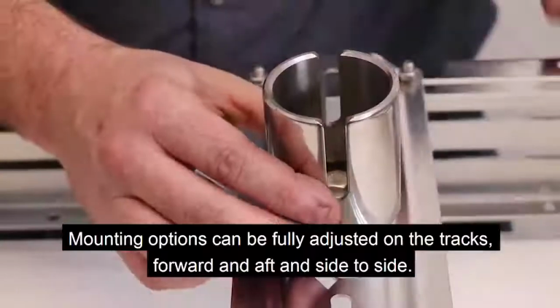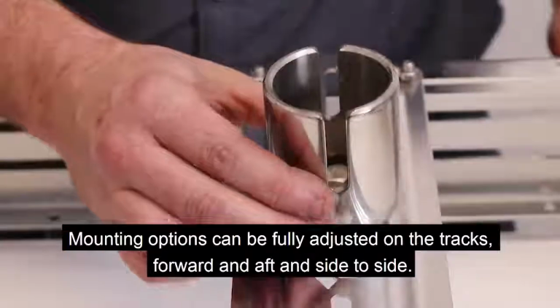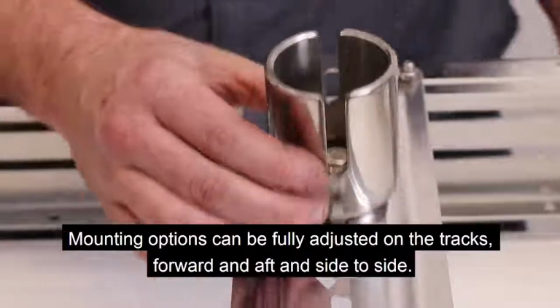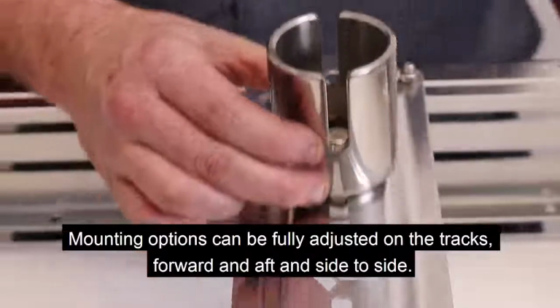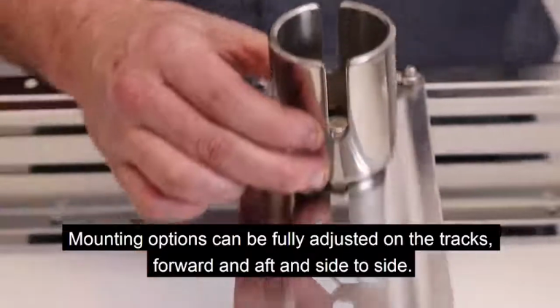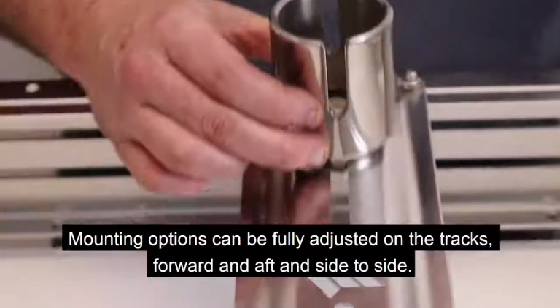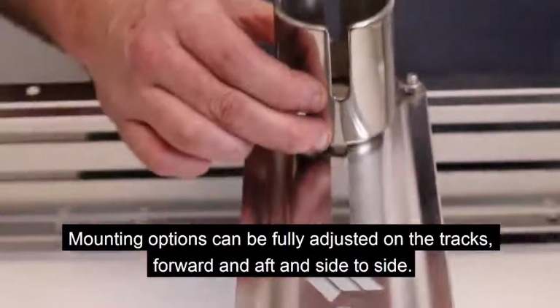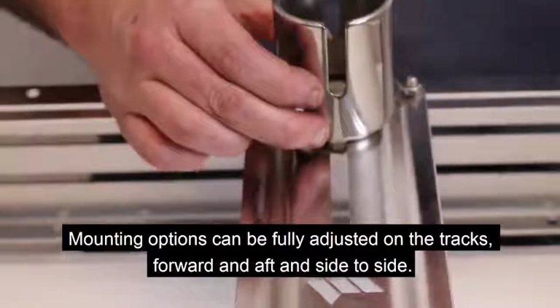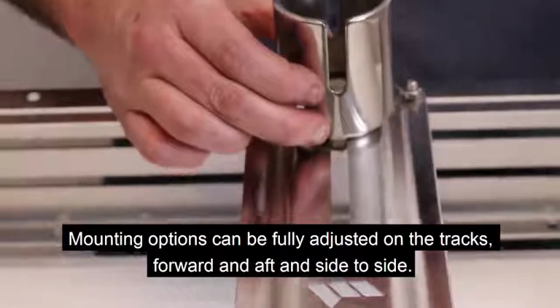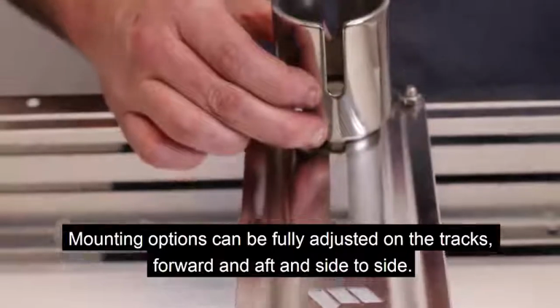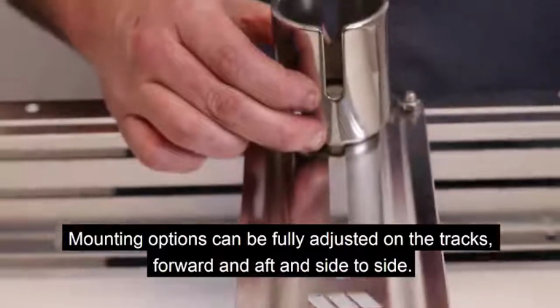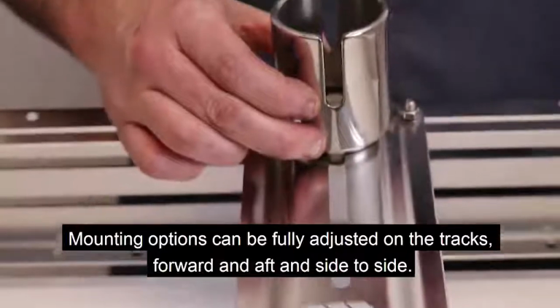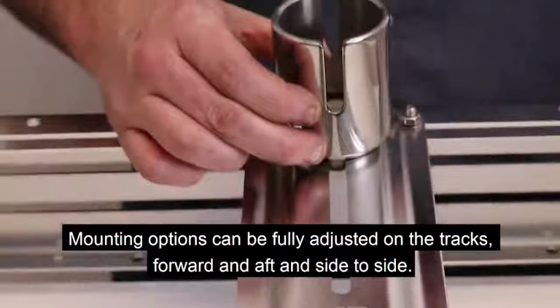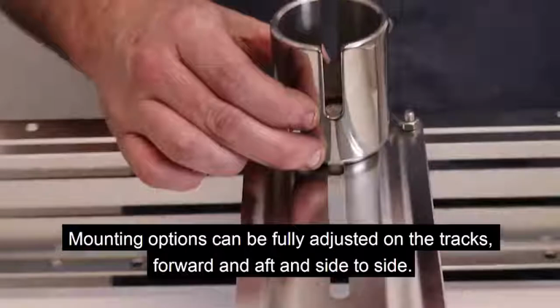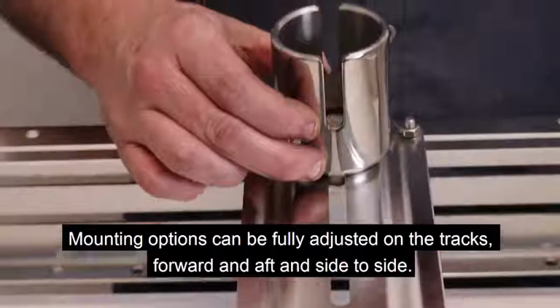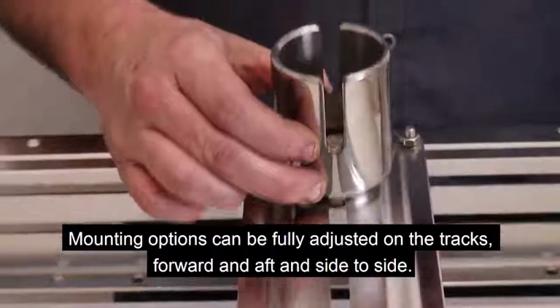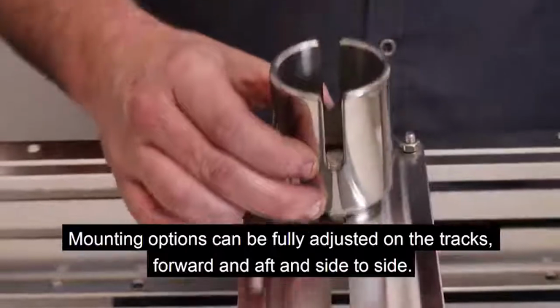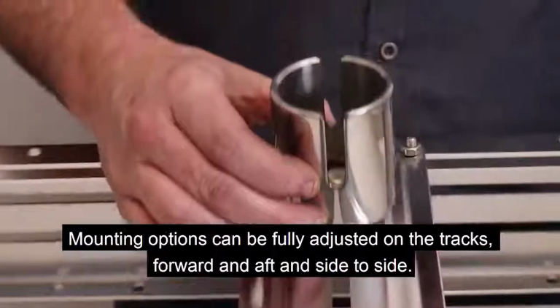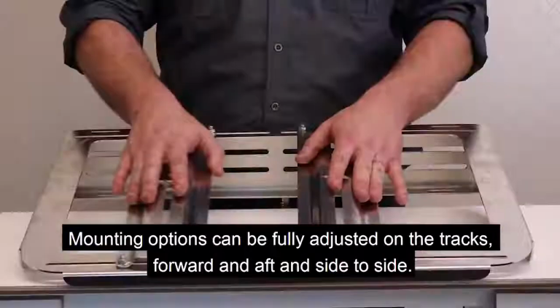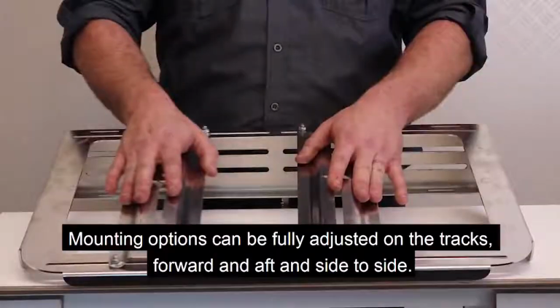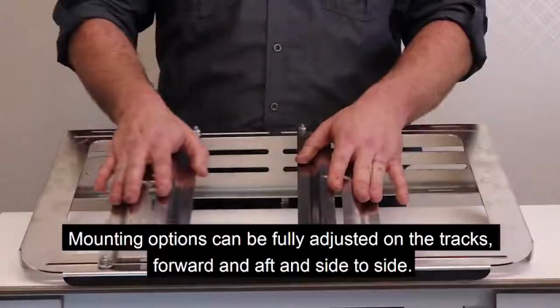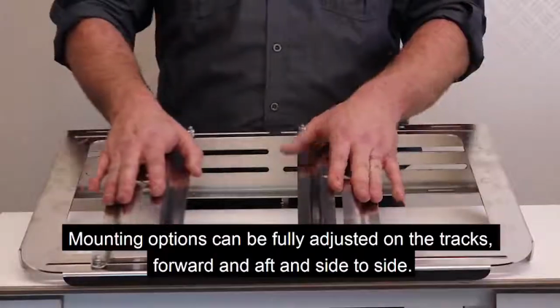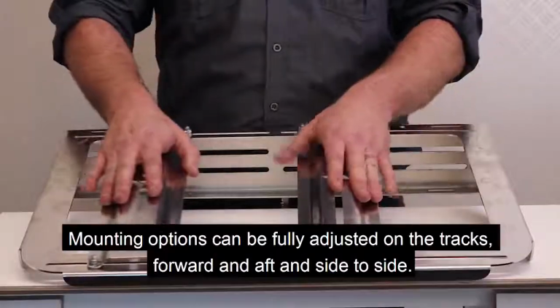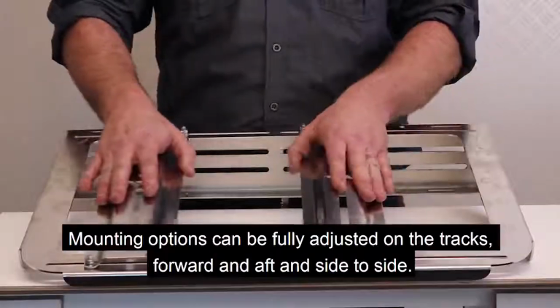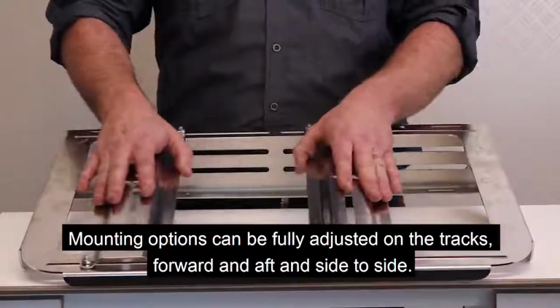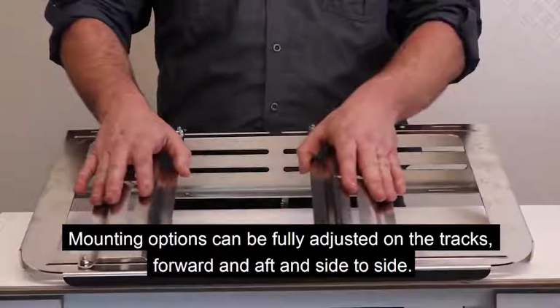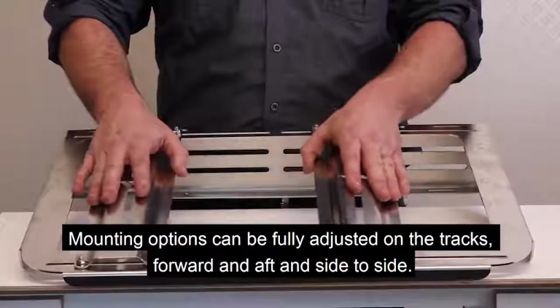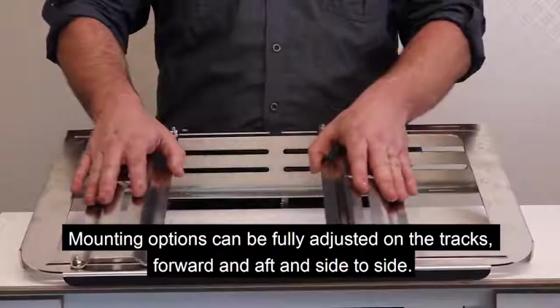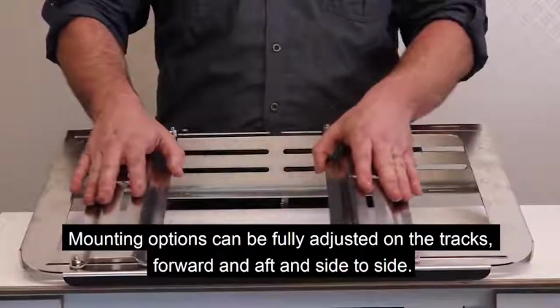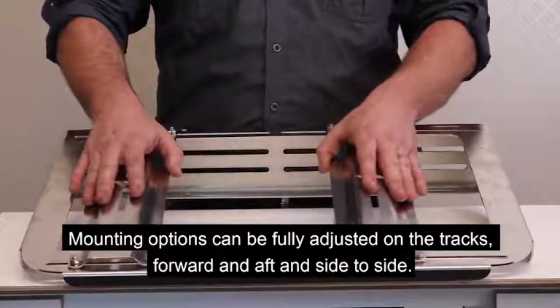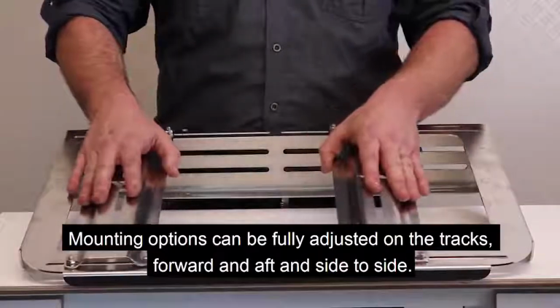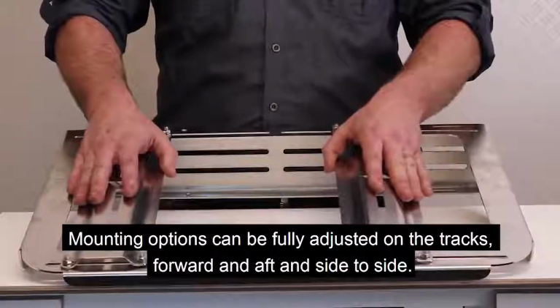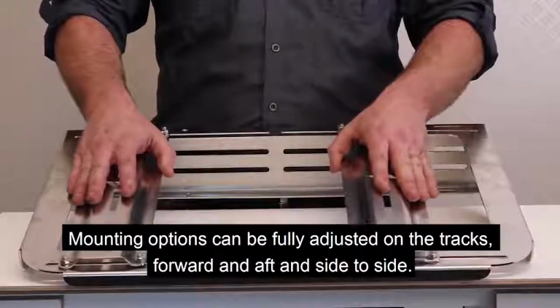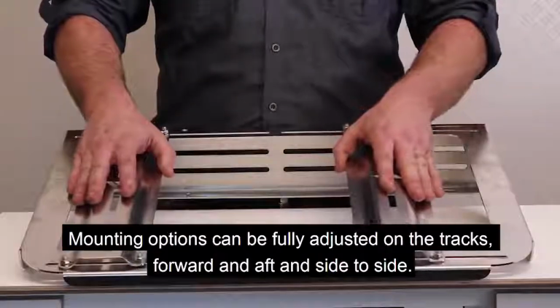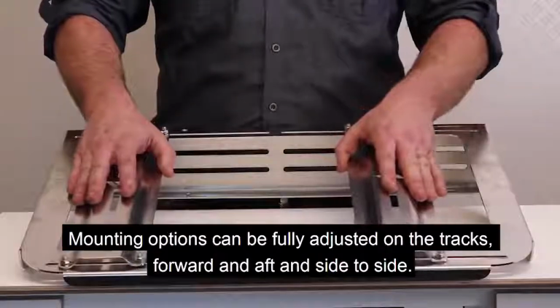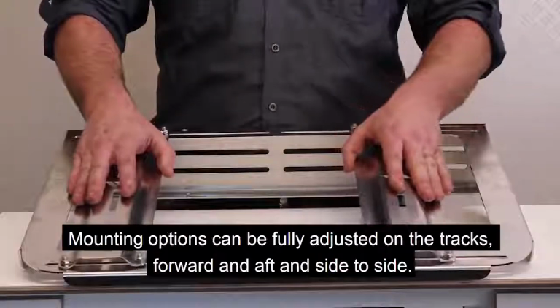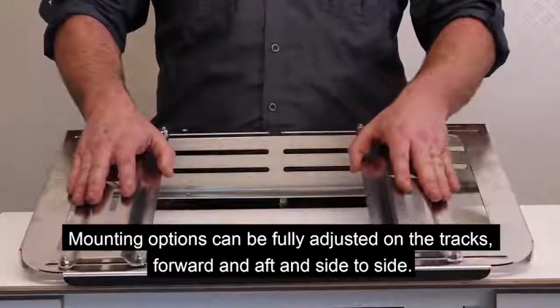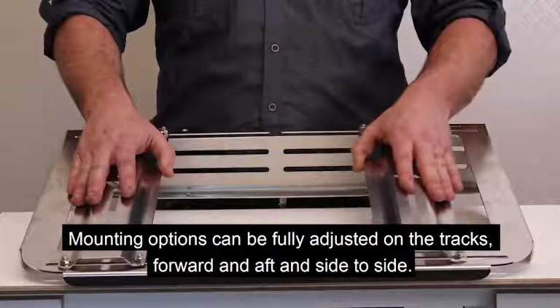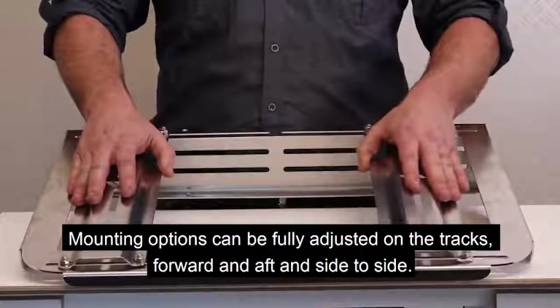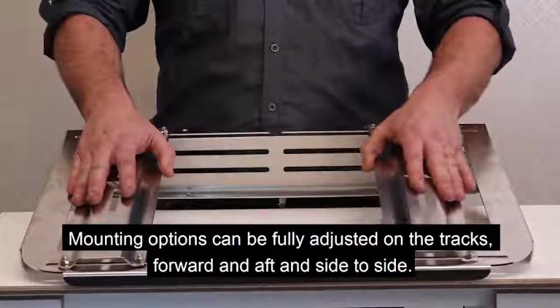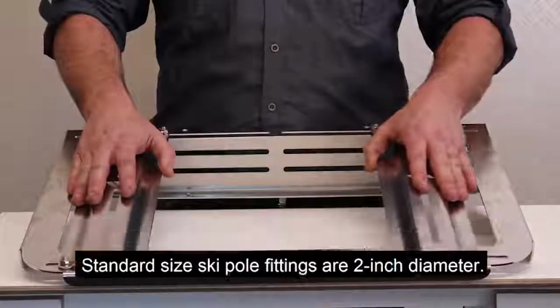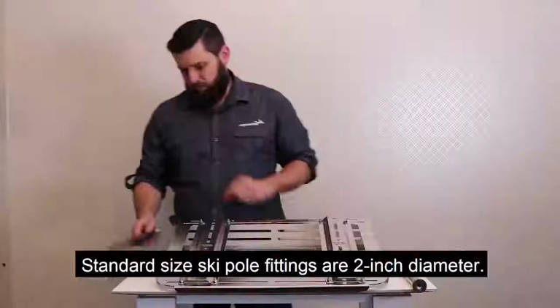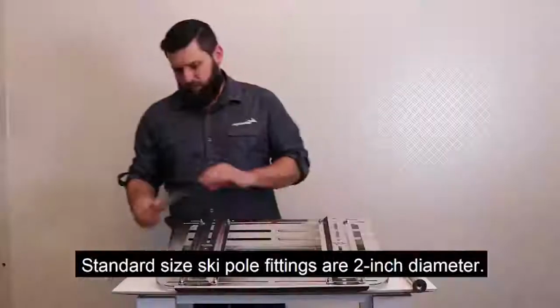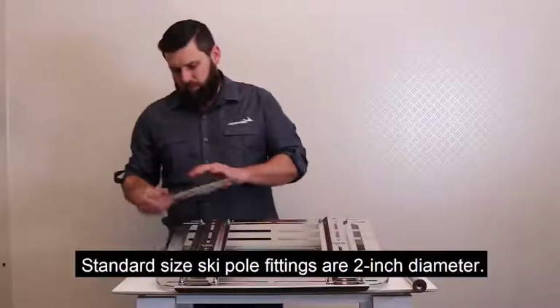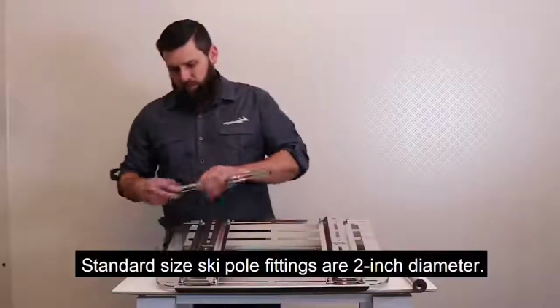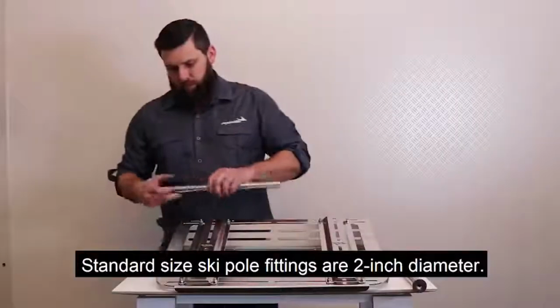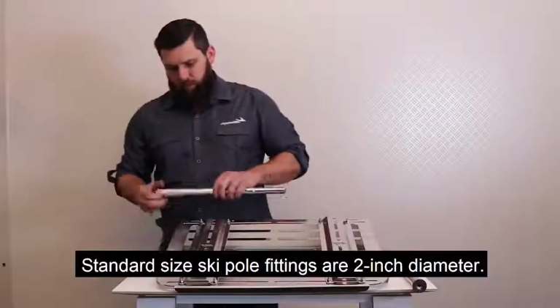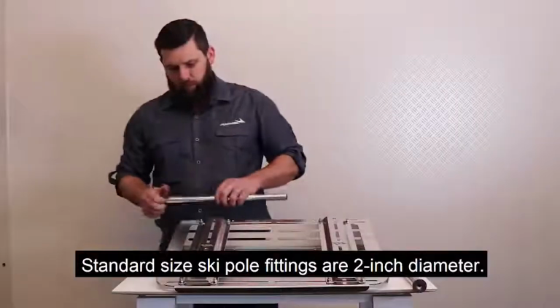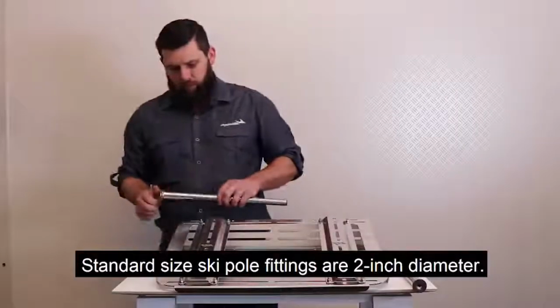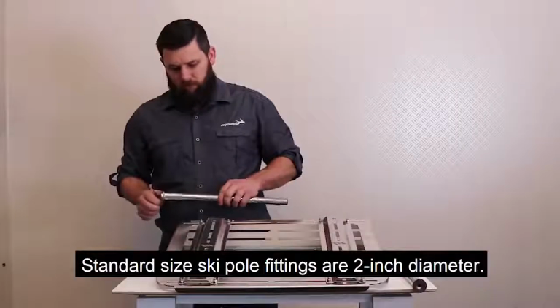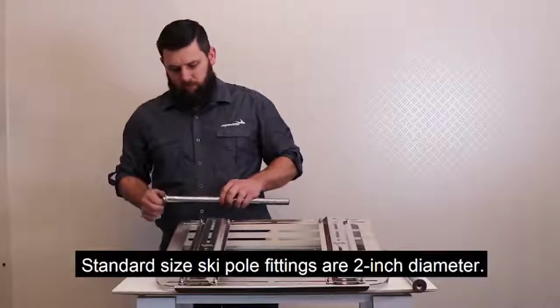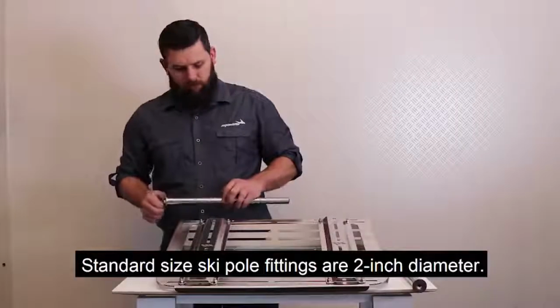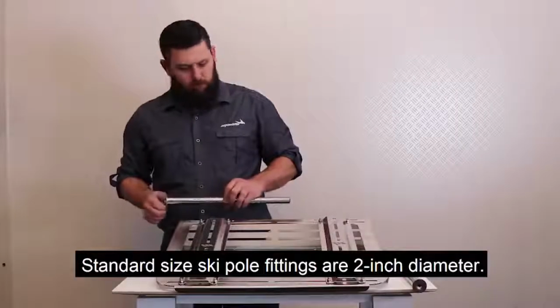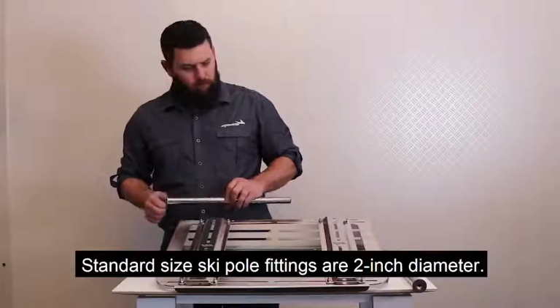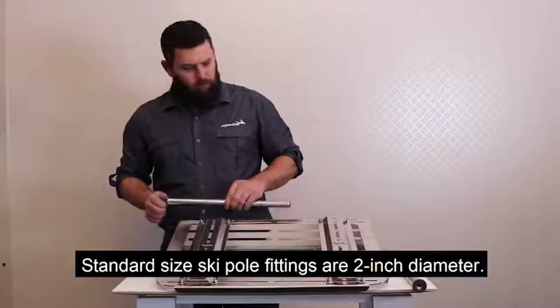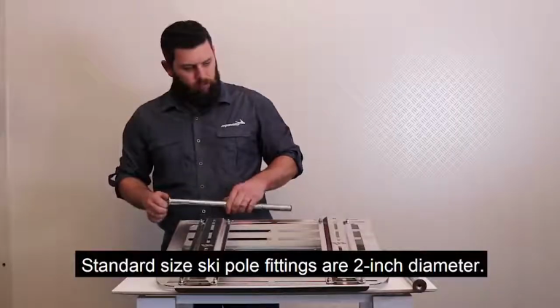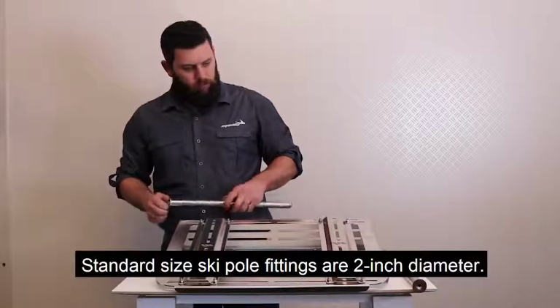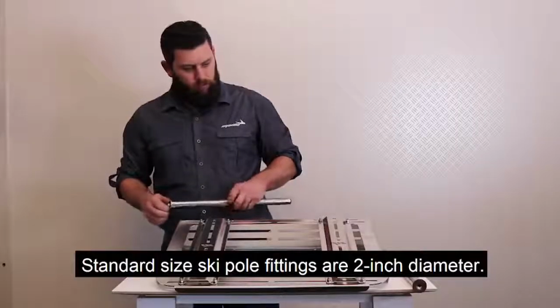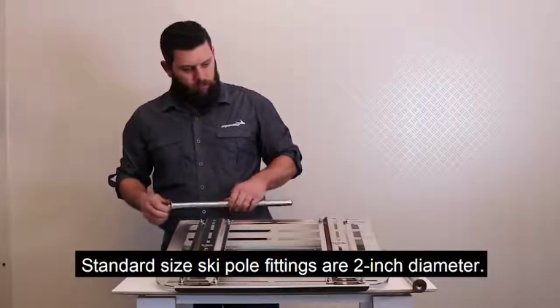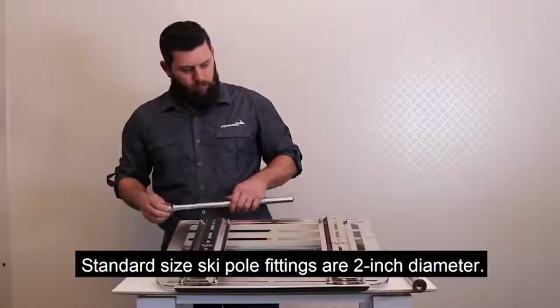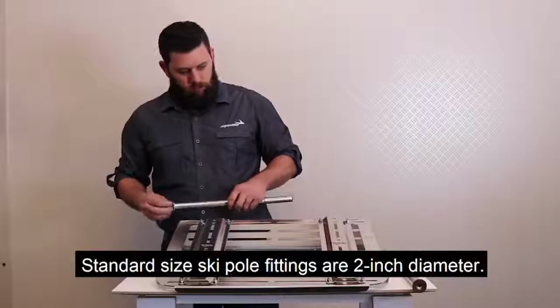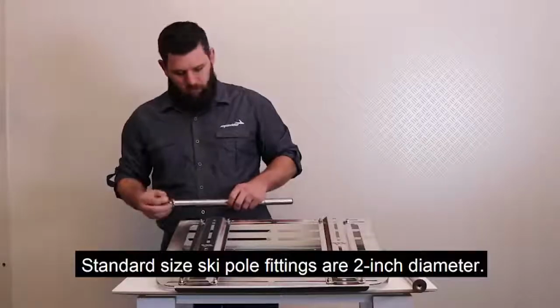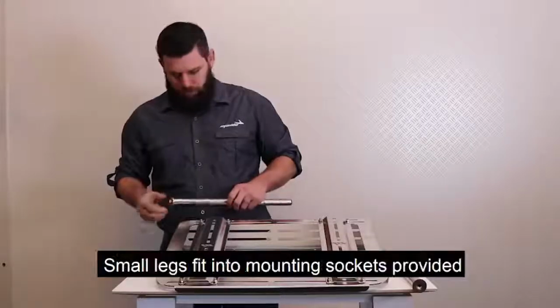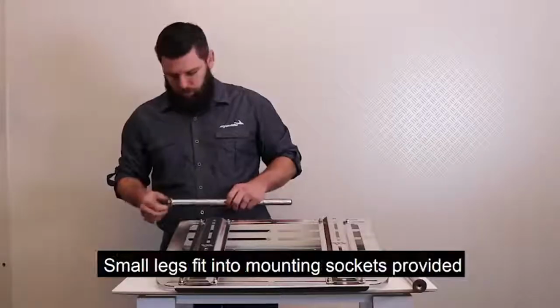Mounting options can be fully adjusted on the tracks forward and aft and side to side. Standard size ski pole fittings are 2 inch diameter.